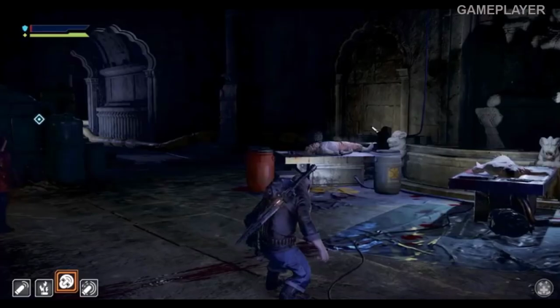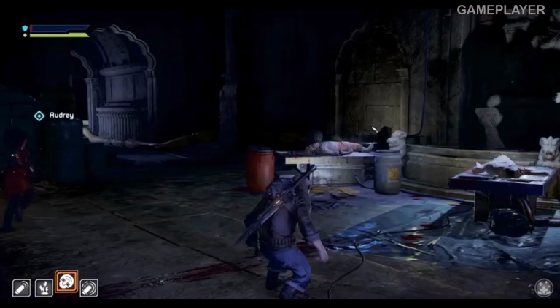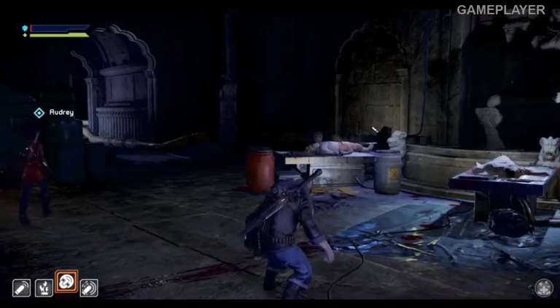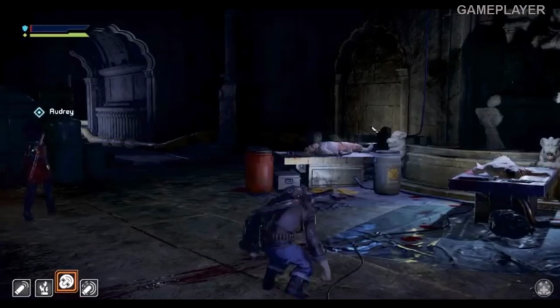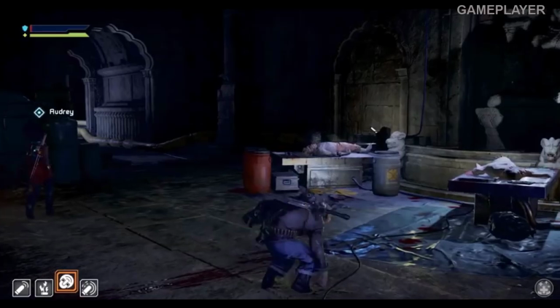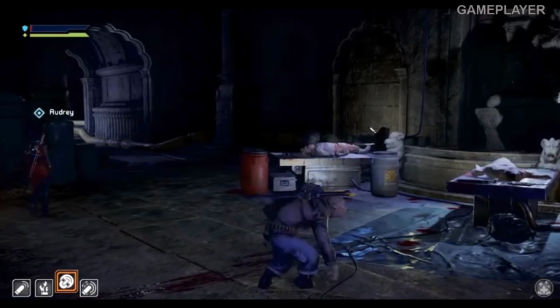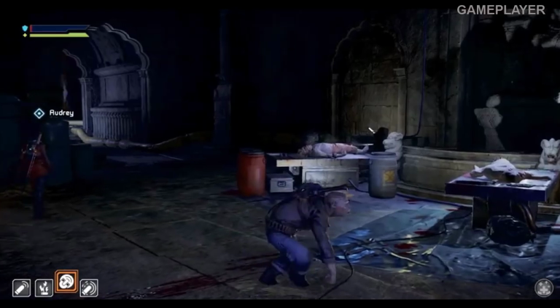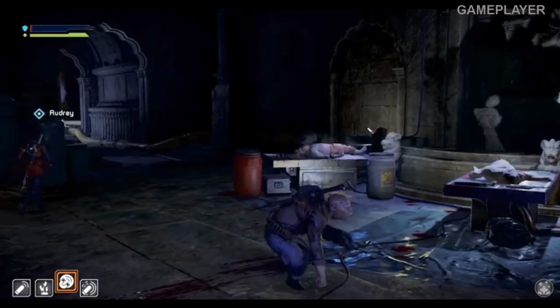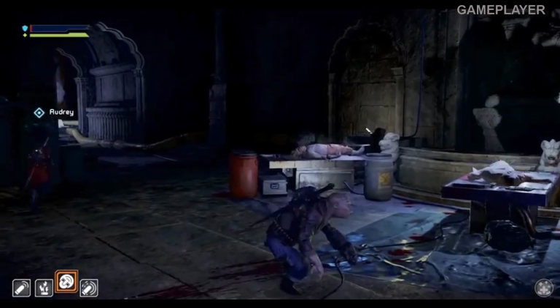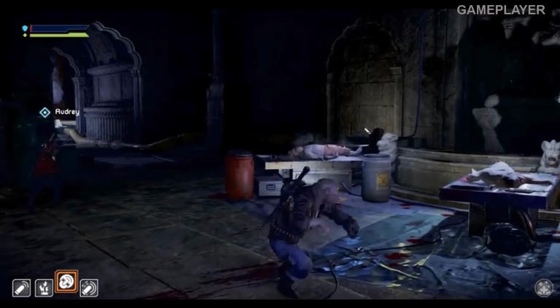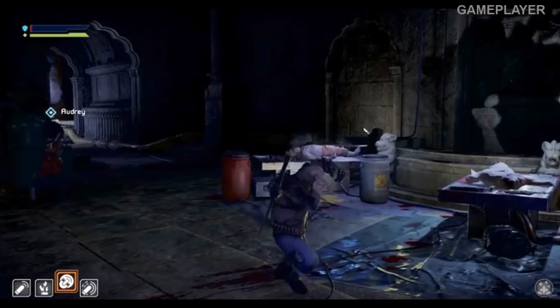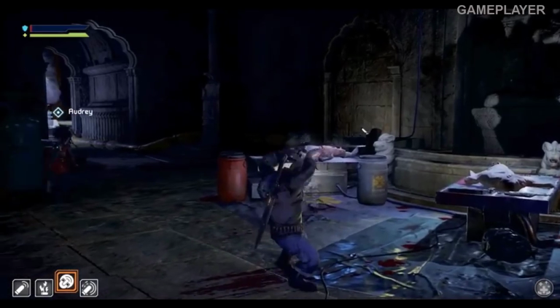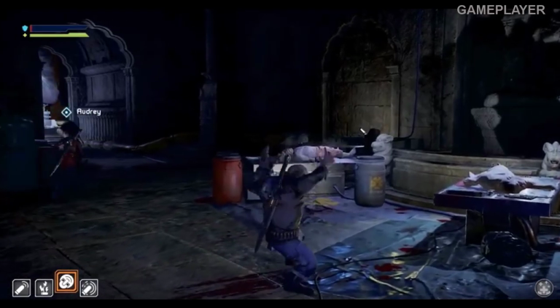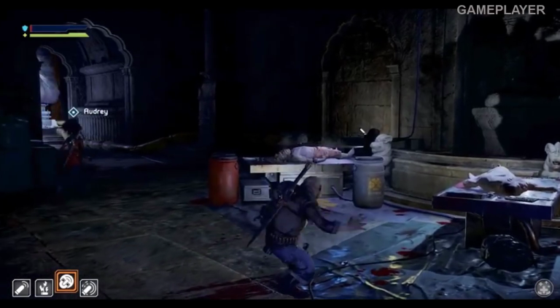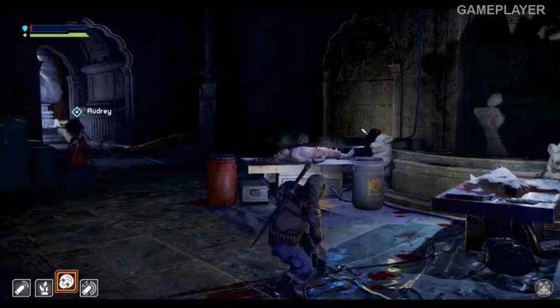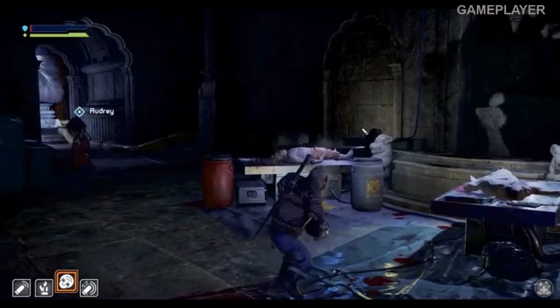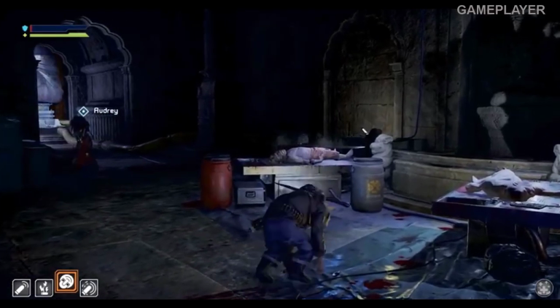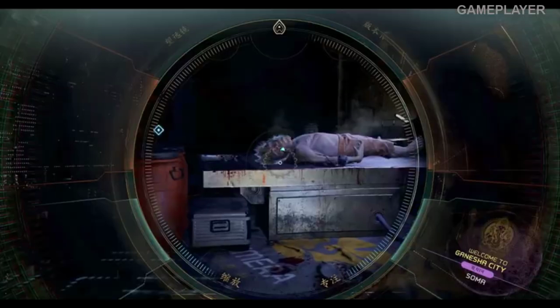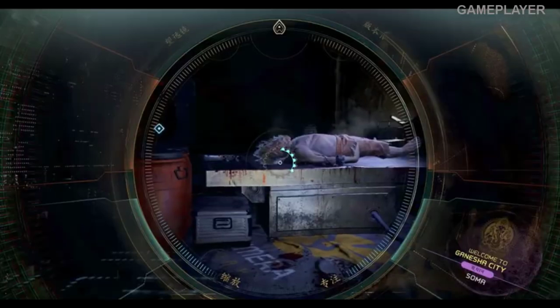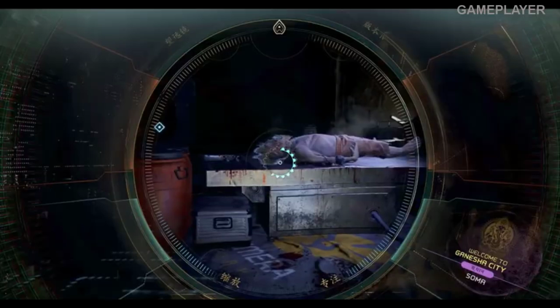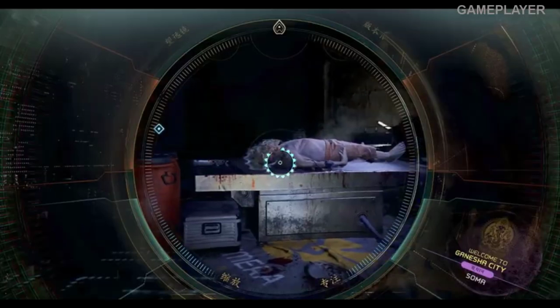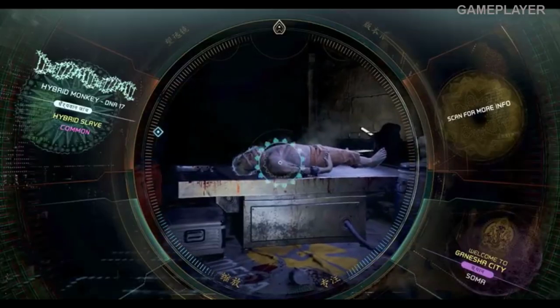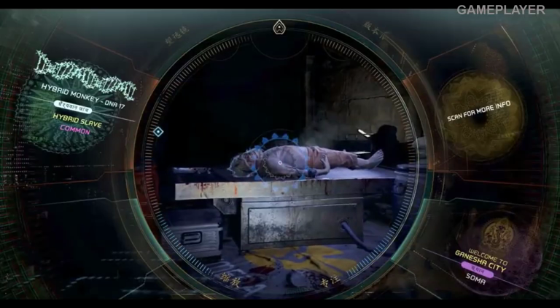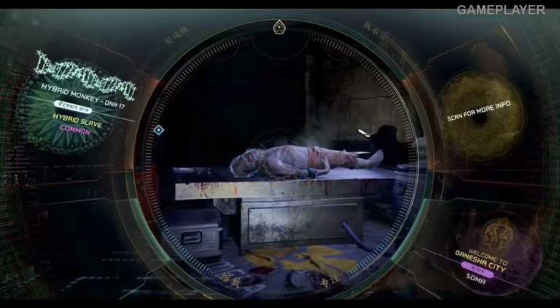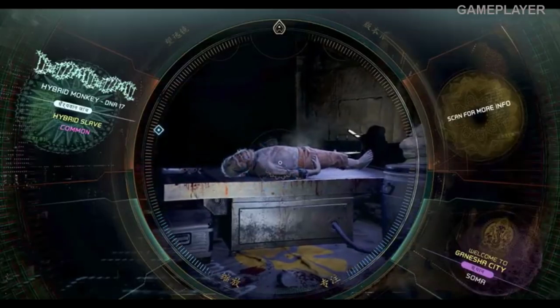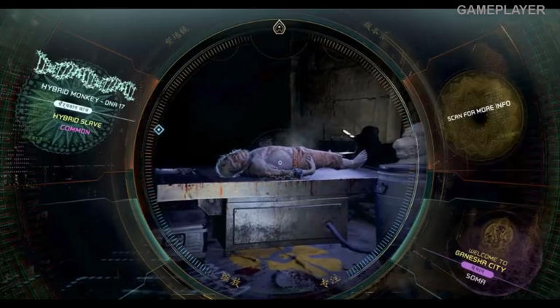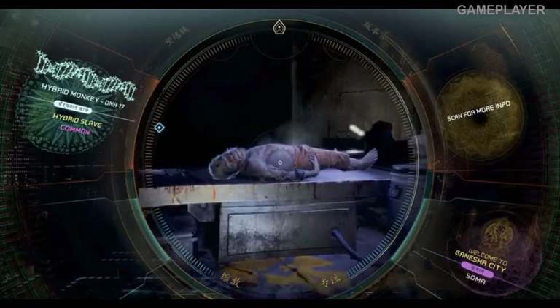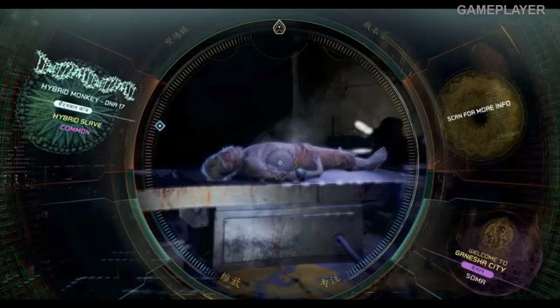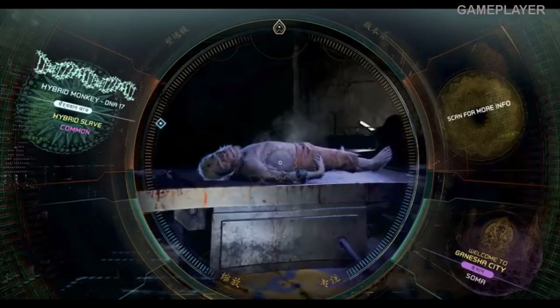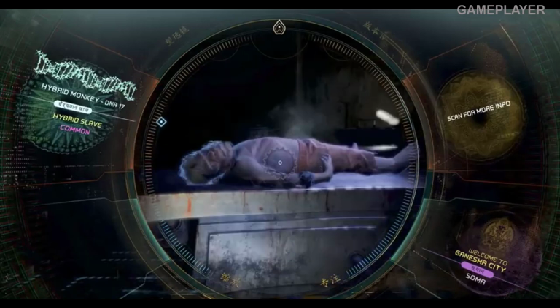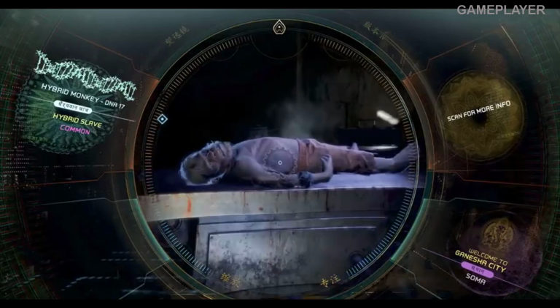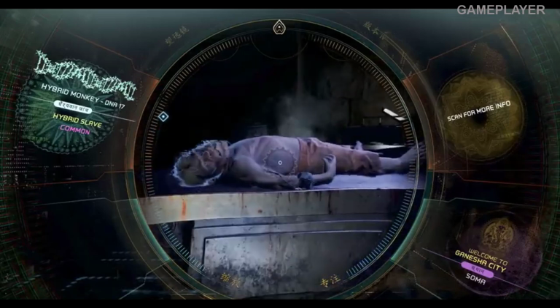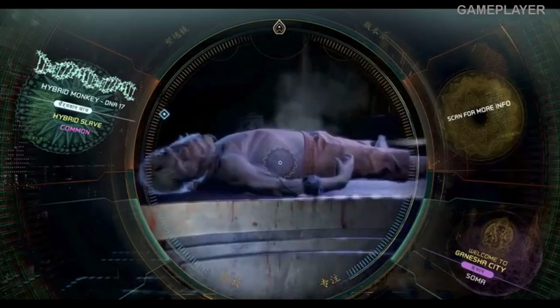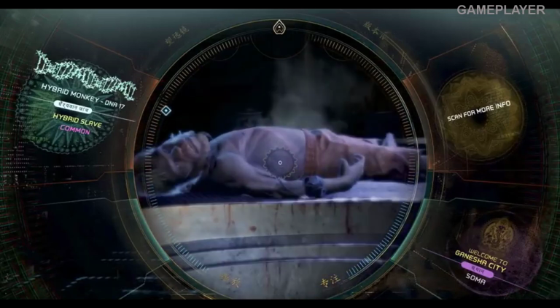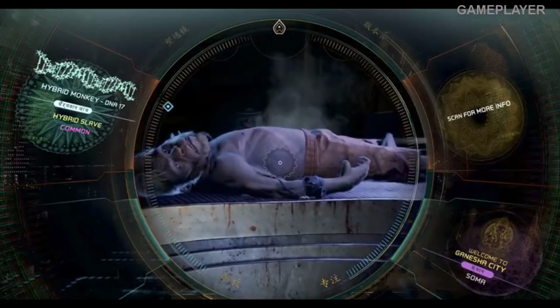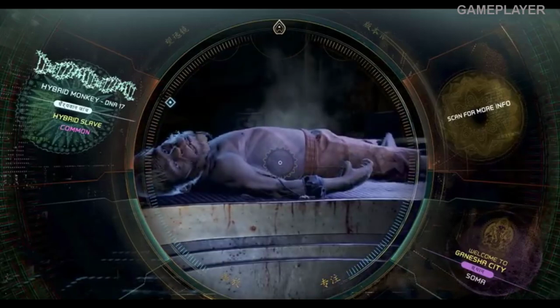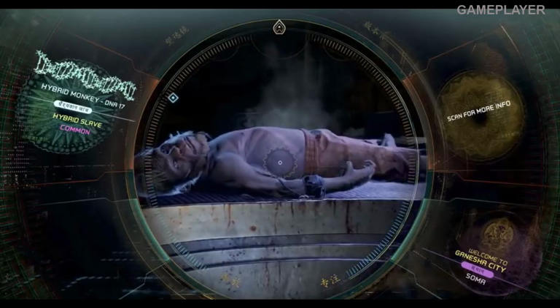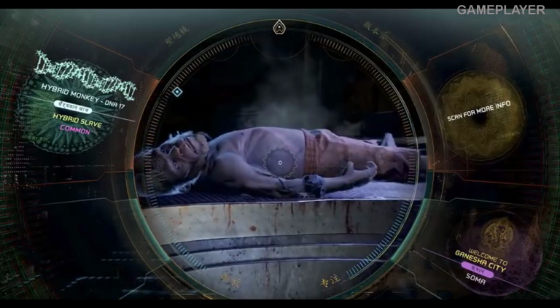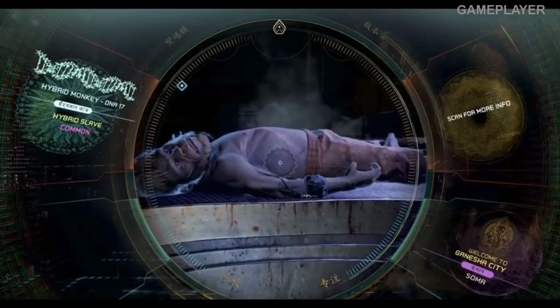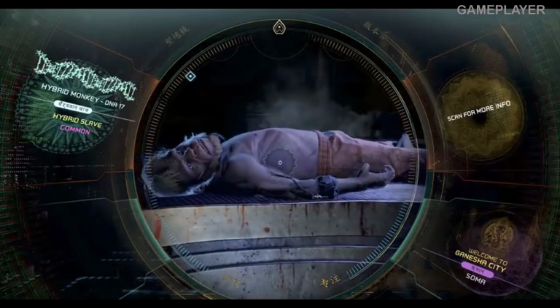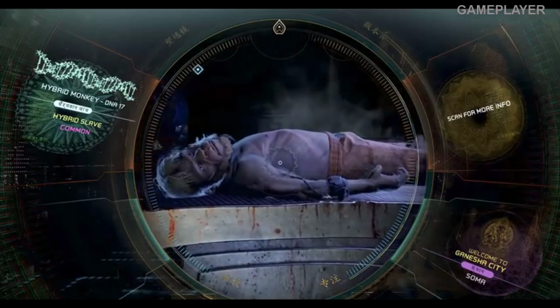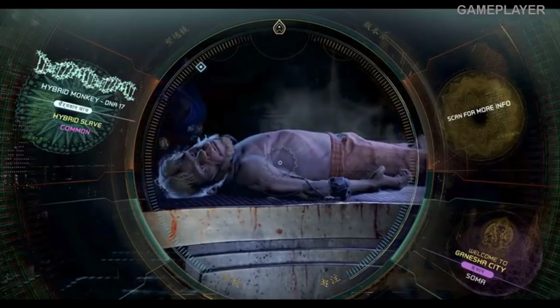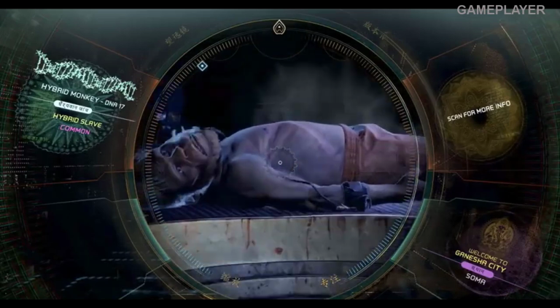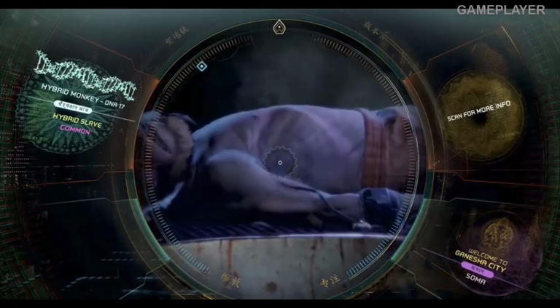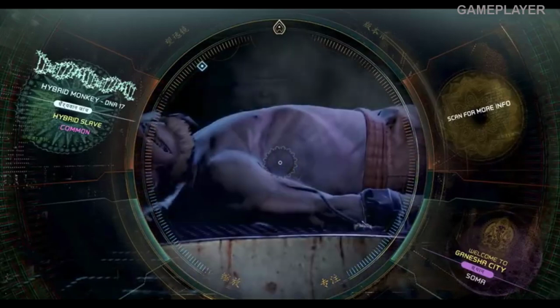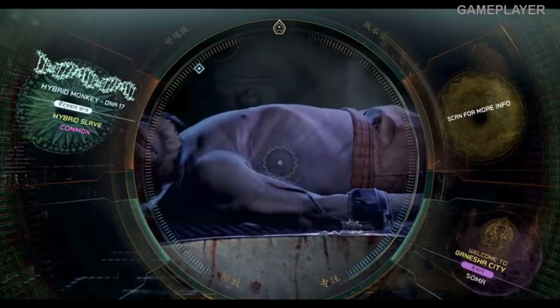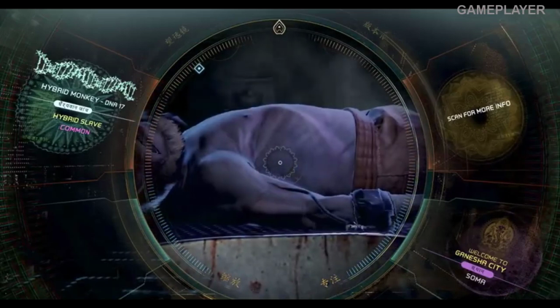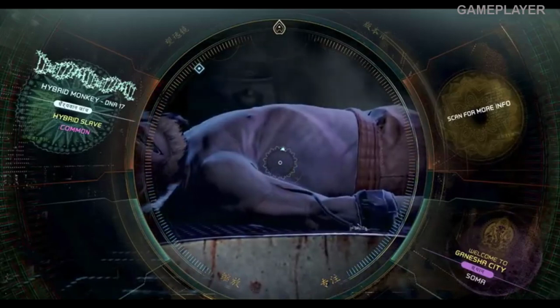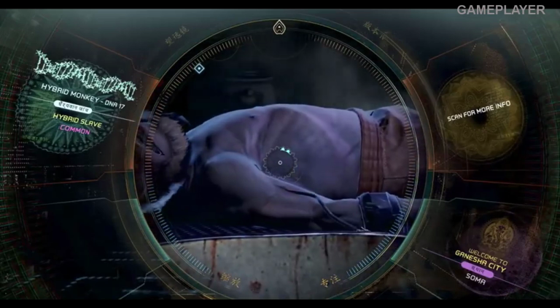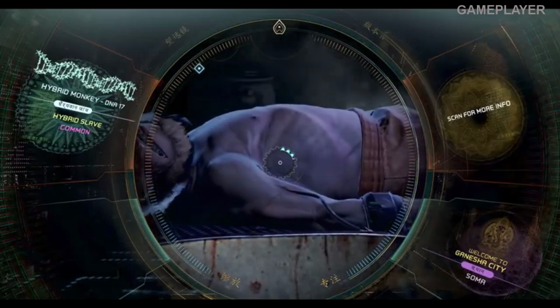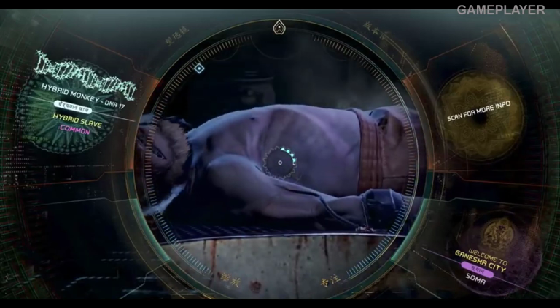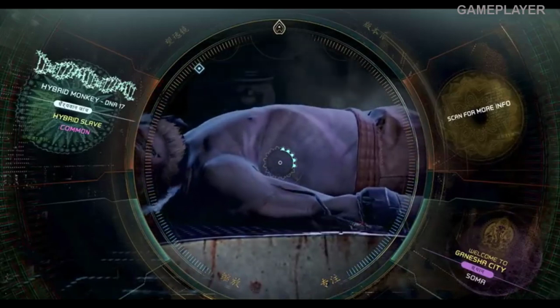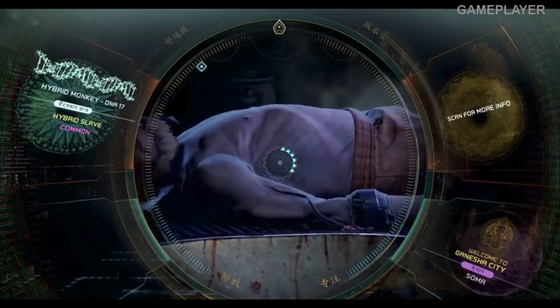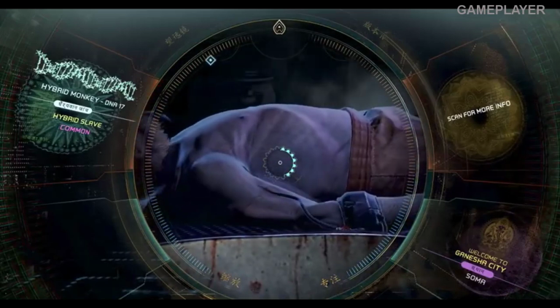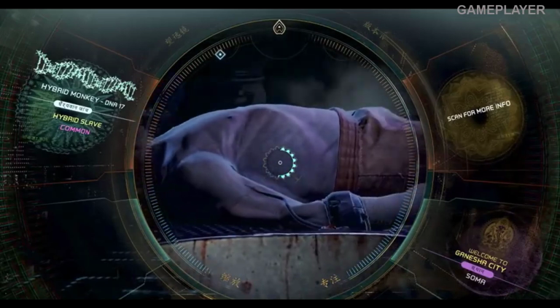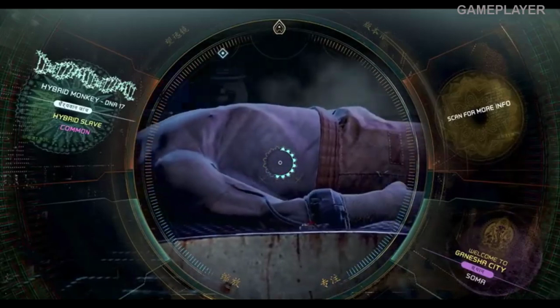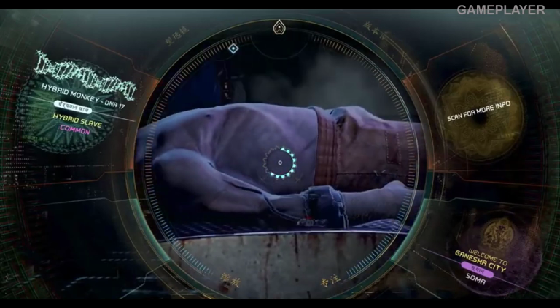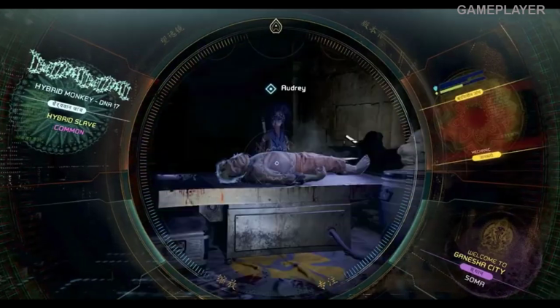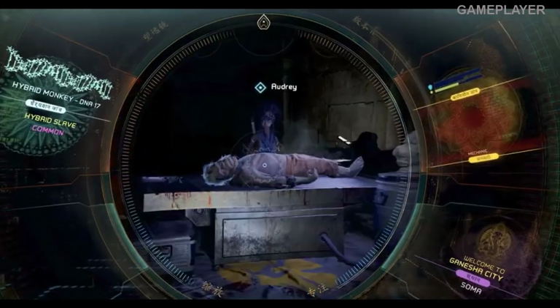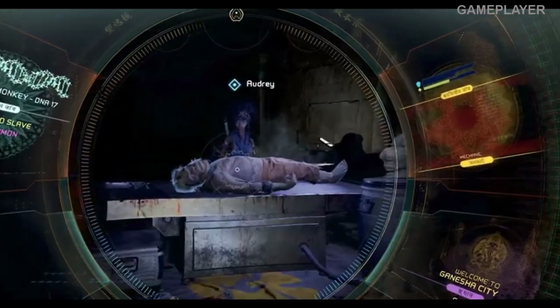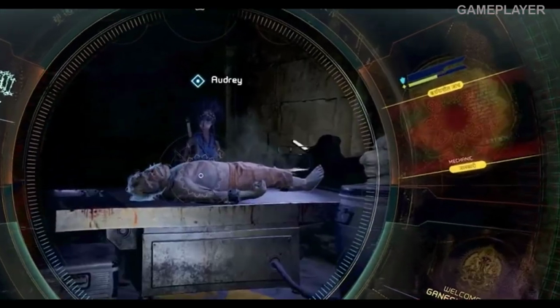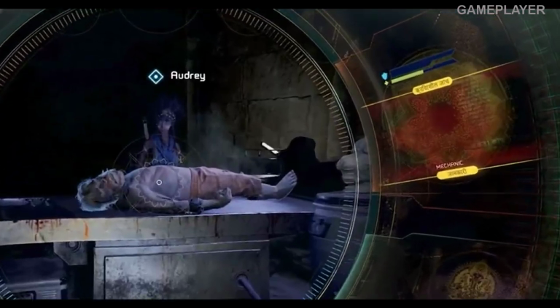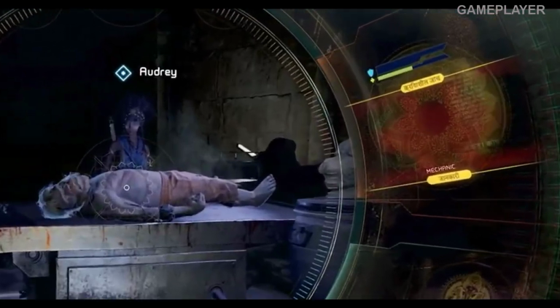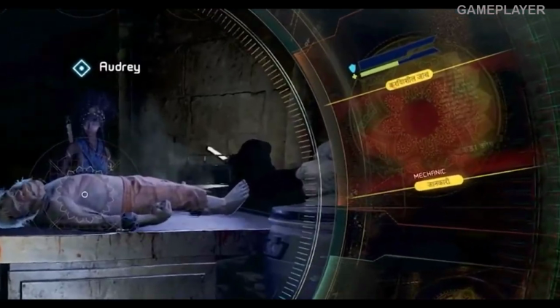It's a key part of recruiting, too. Take a close look at an NPC with your Spyglass, and you'll see if they have any skills worth adding to your space pirate crew.